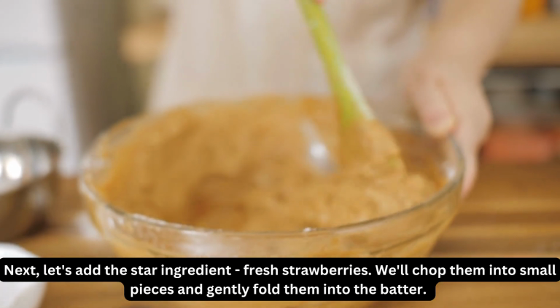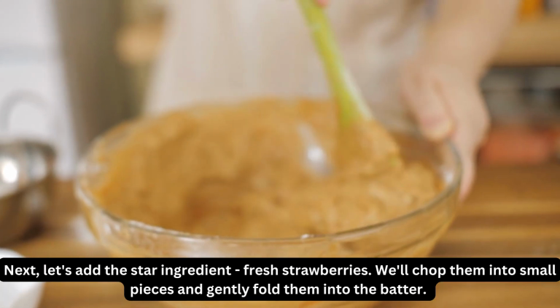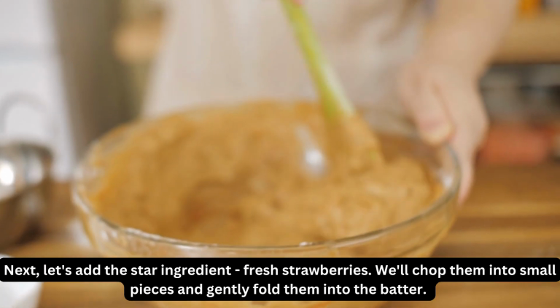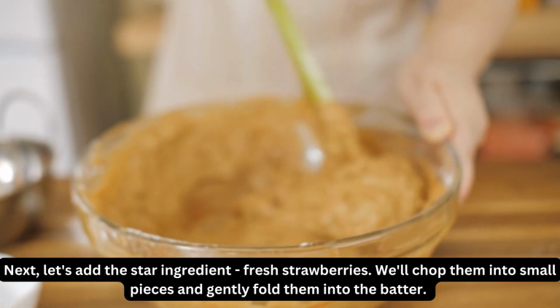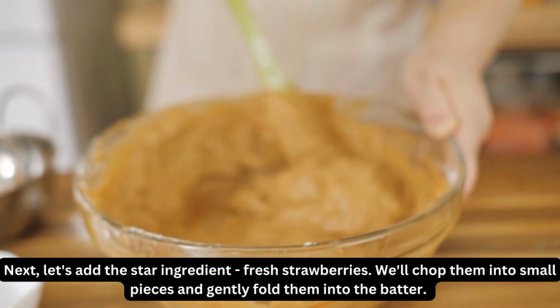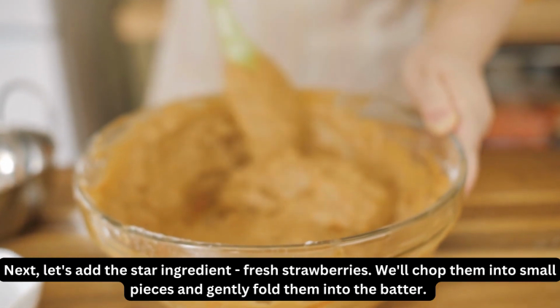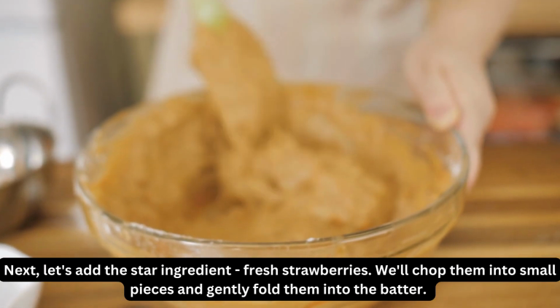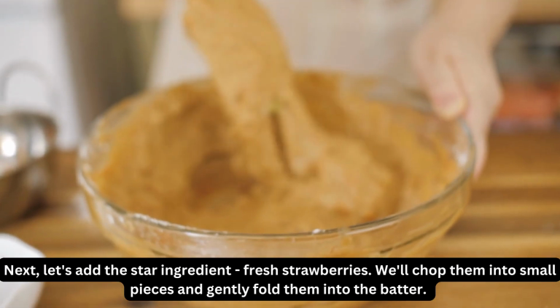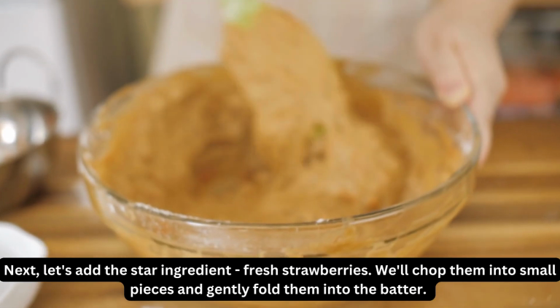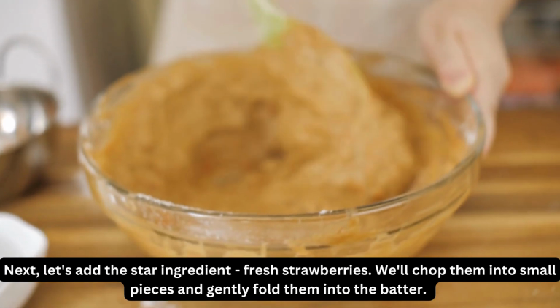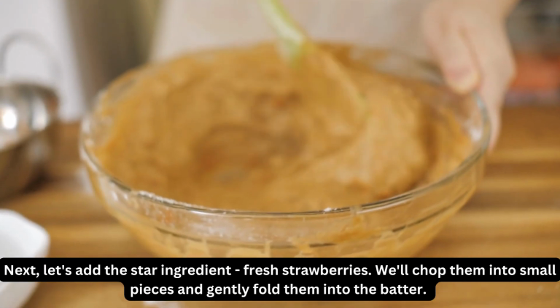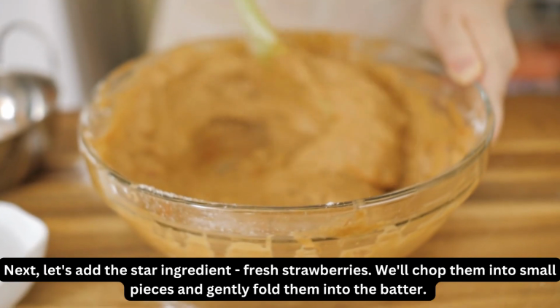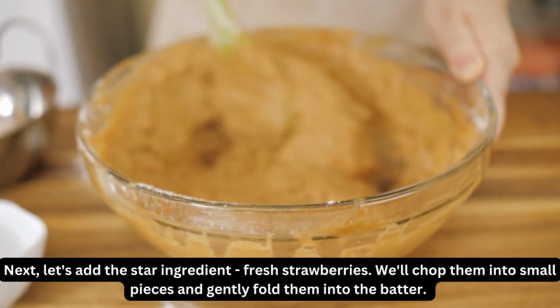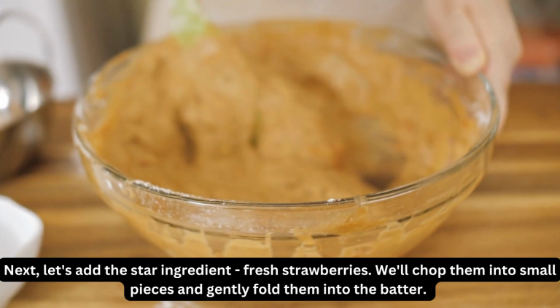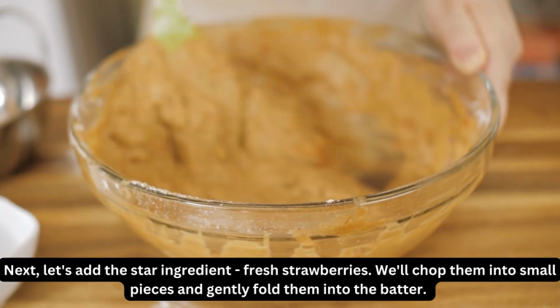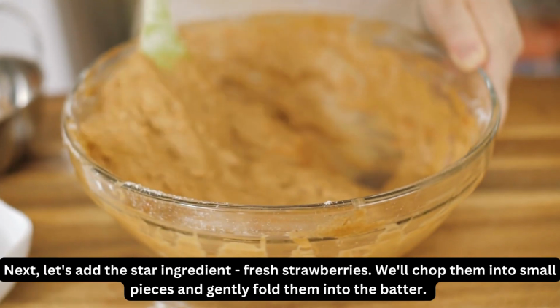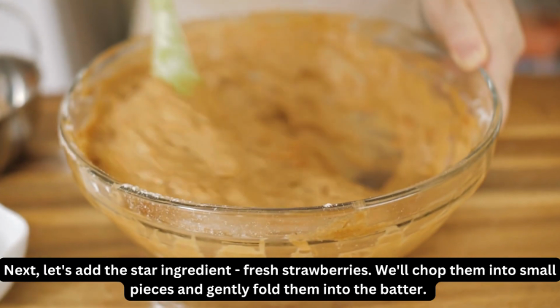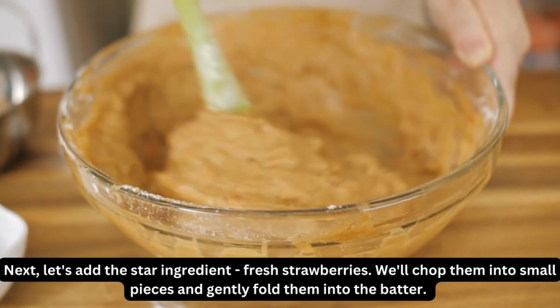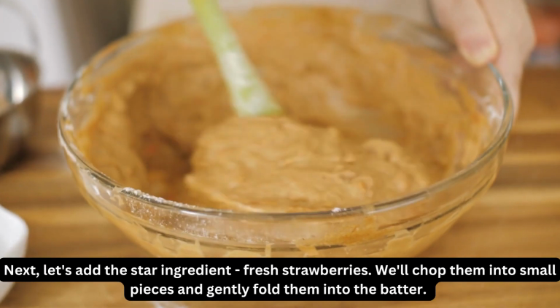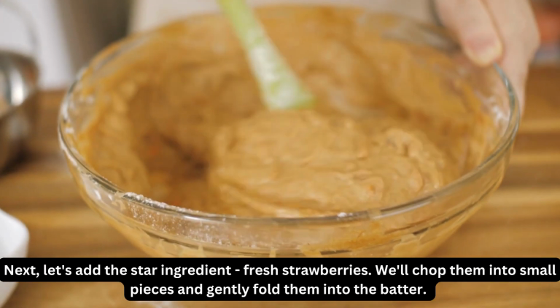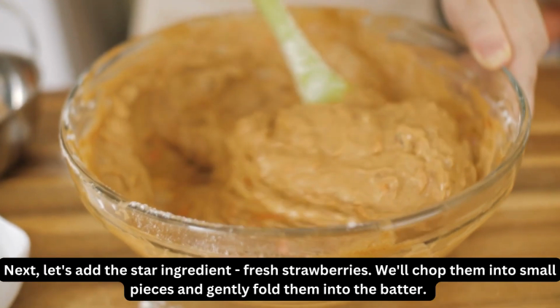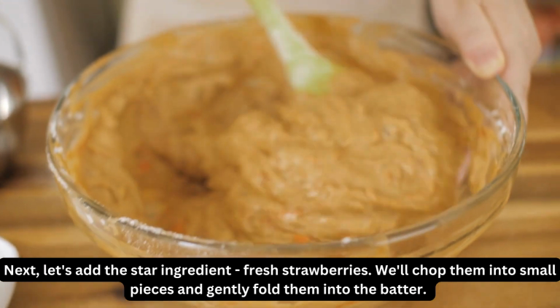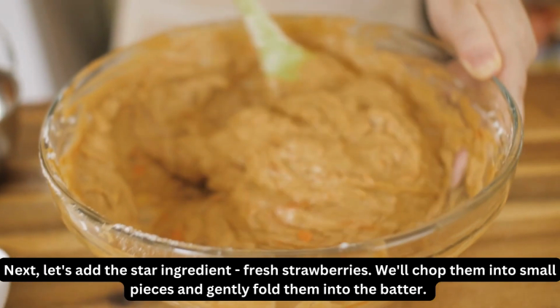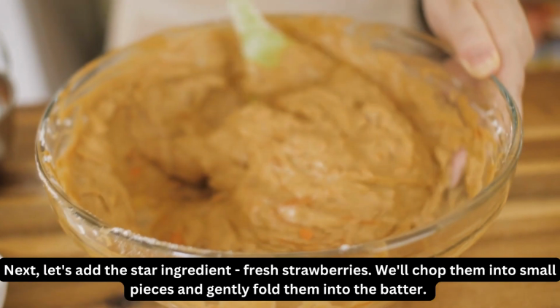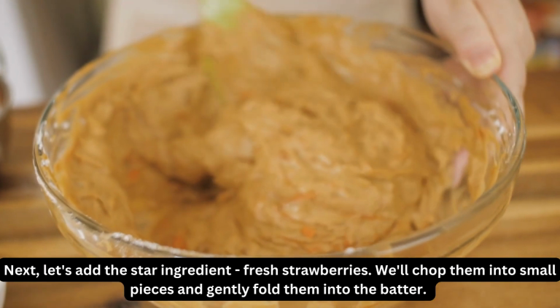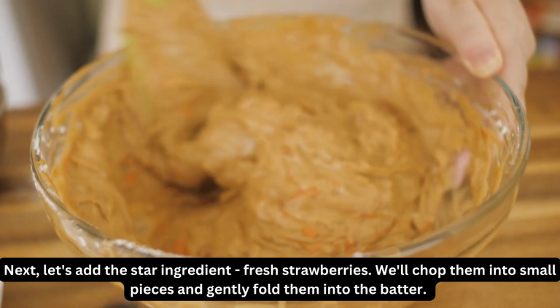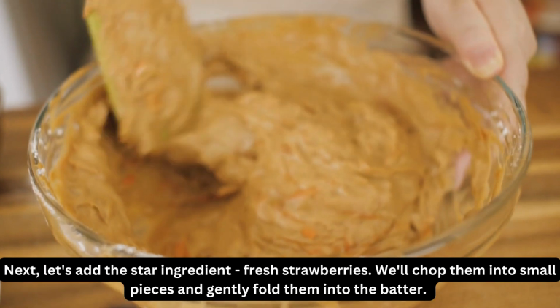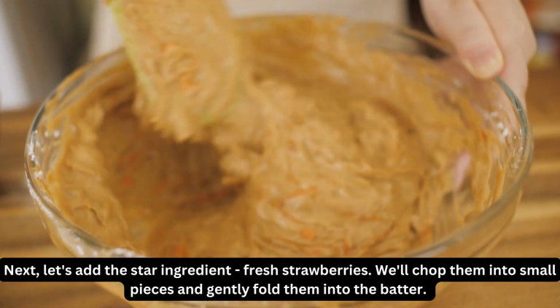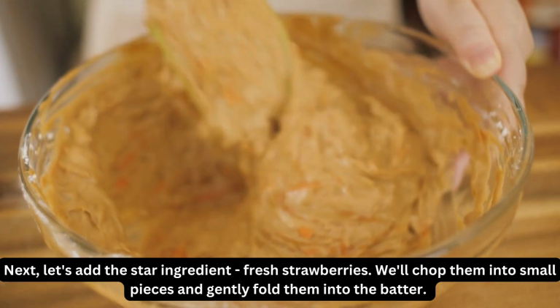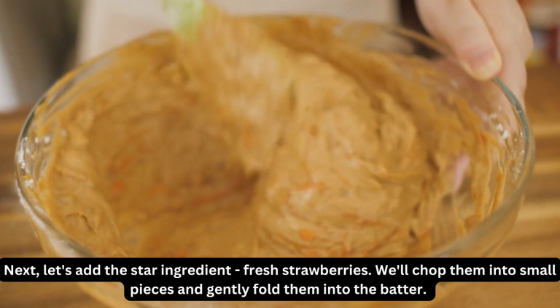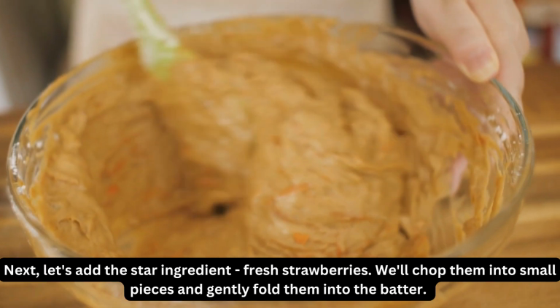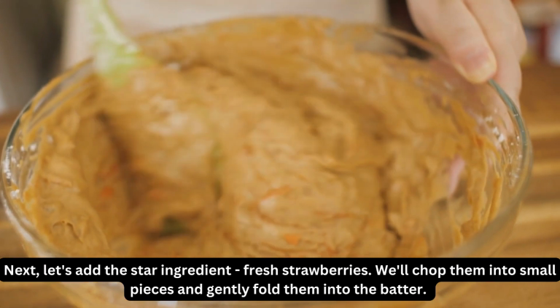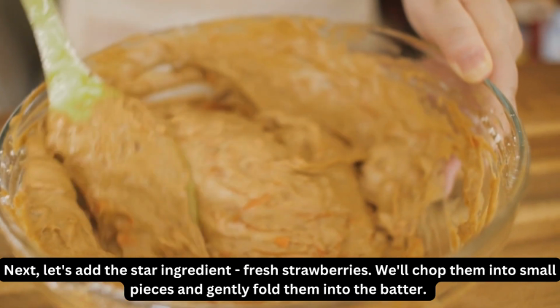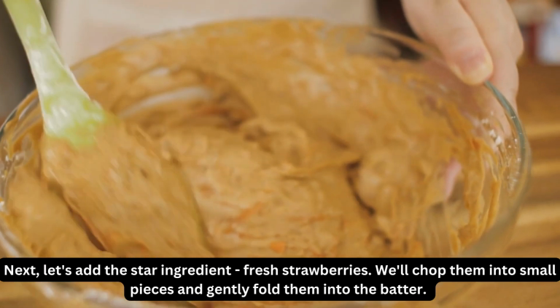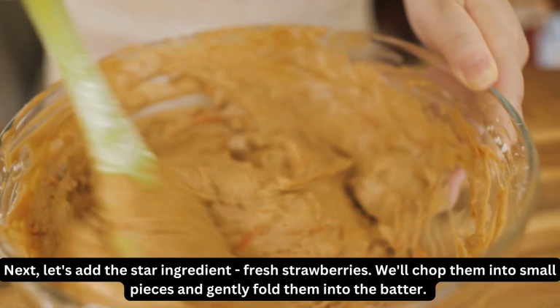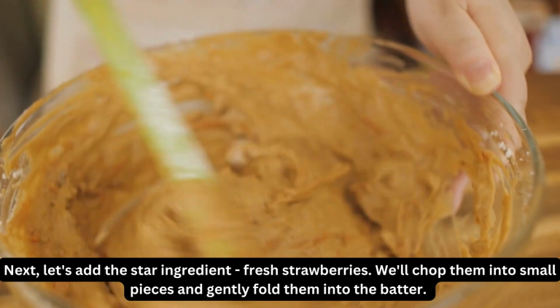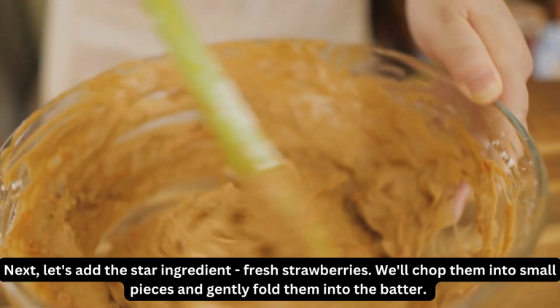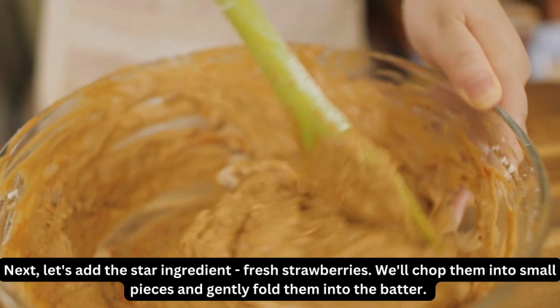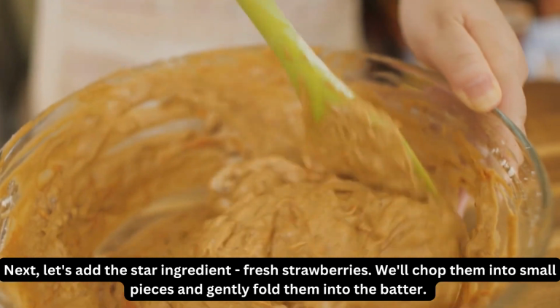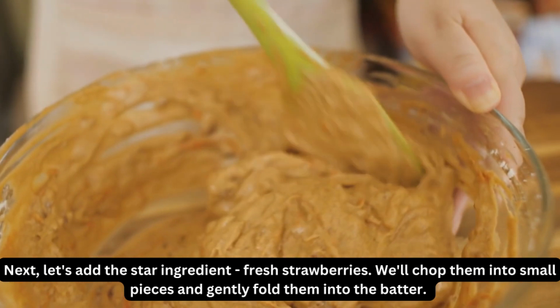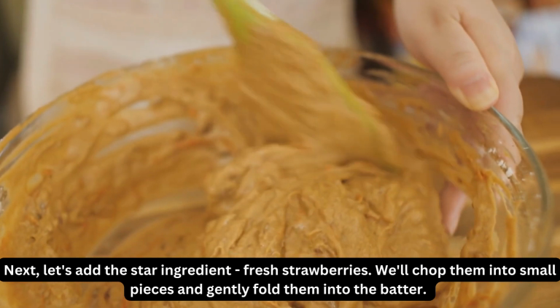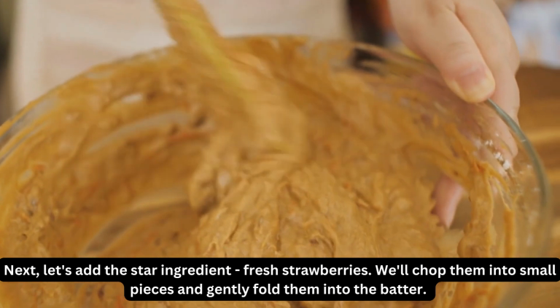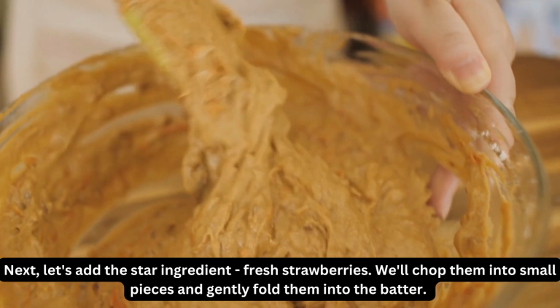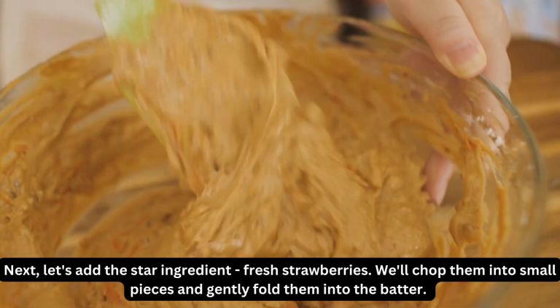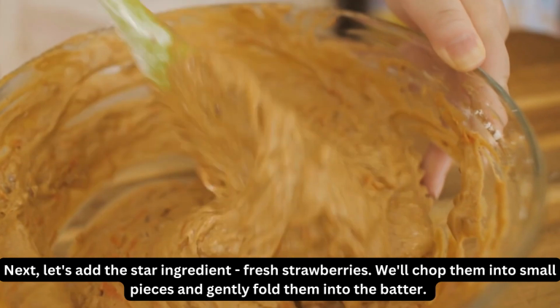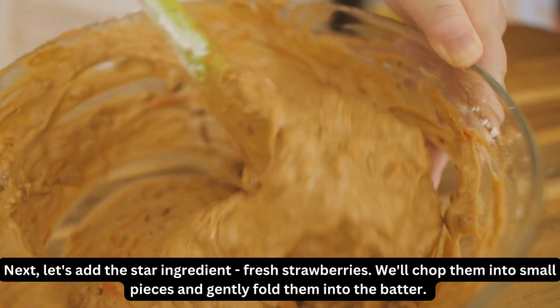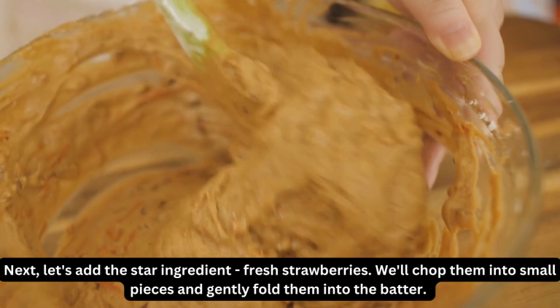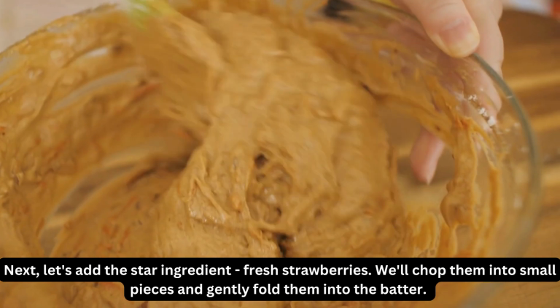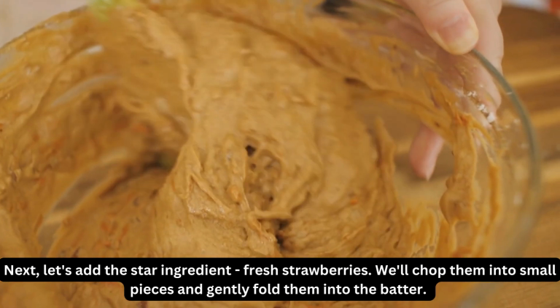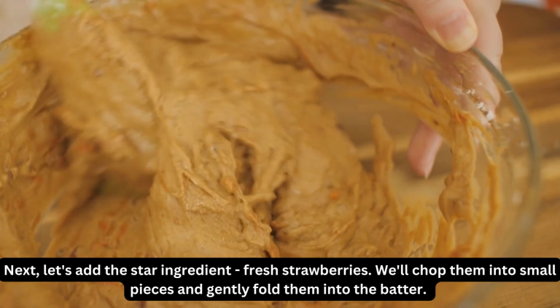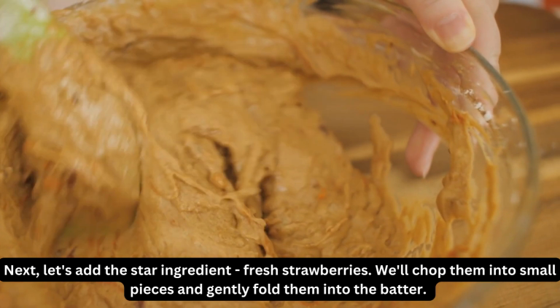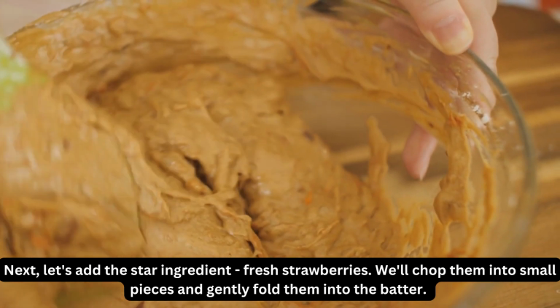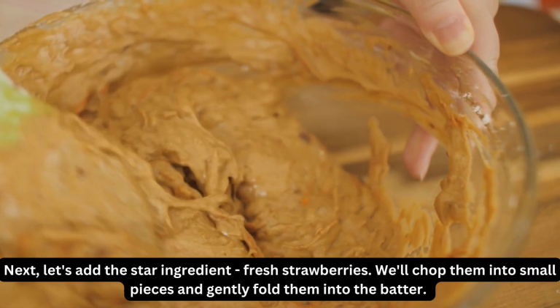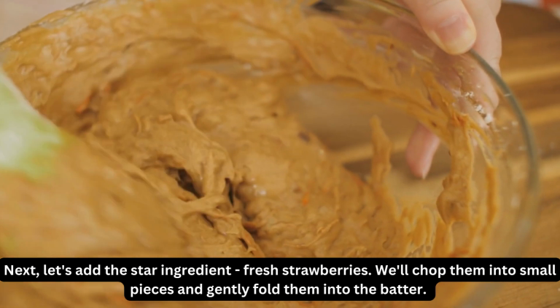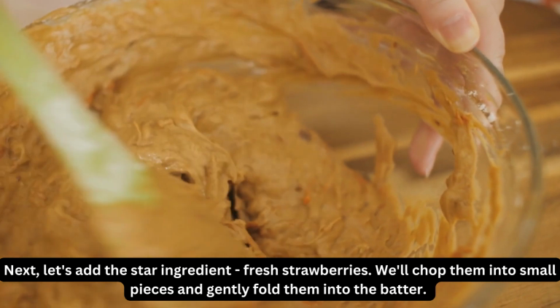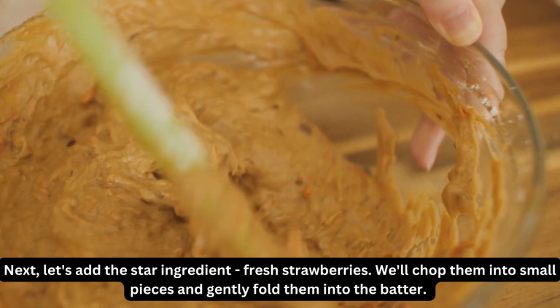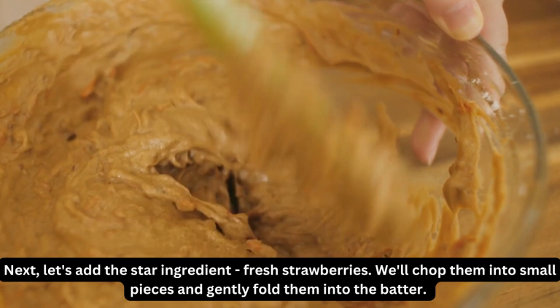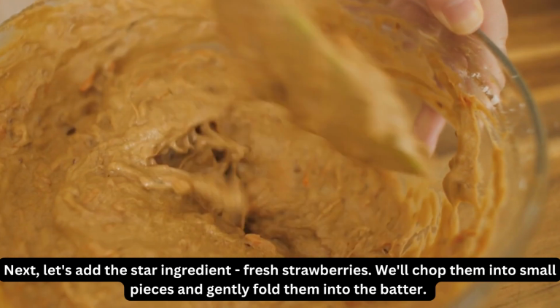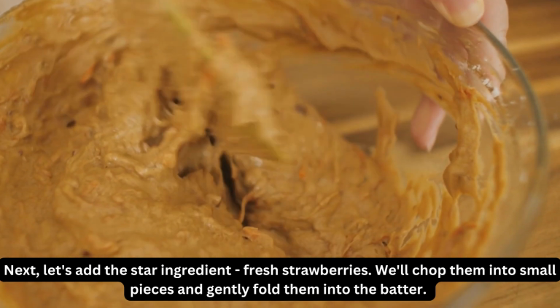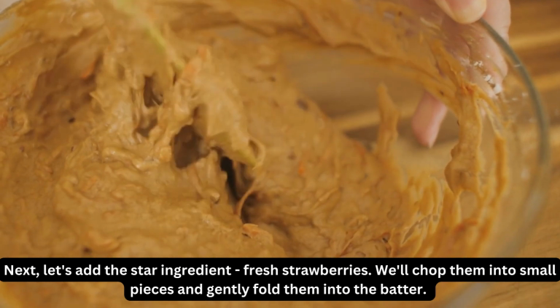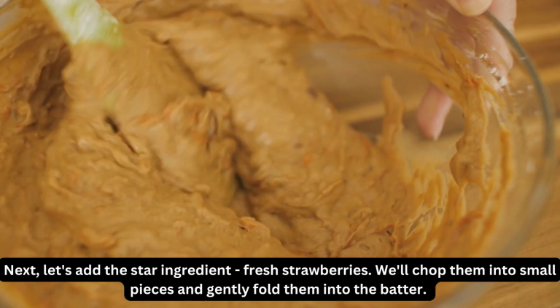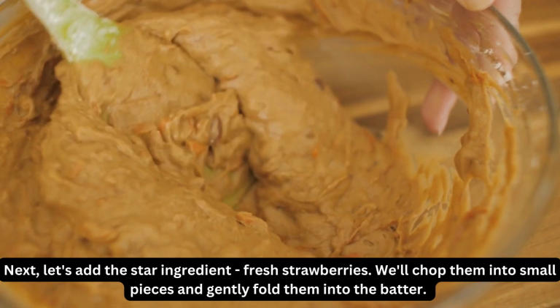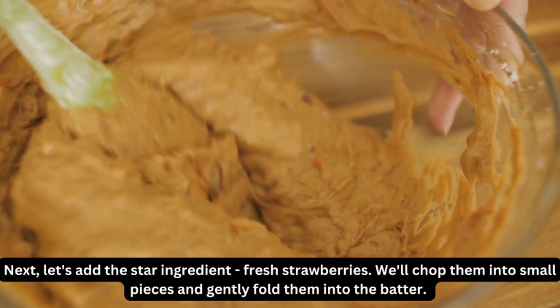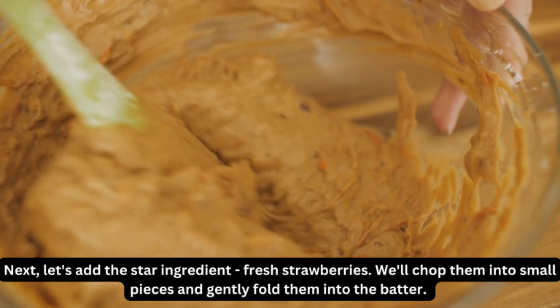Next, let's add the star ingredient: fresh strawberries. We'll chop them into small pieces and gently fold them into the batter.